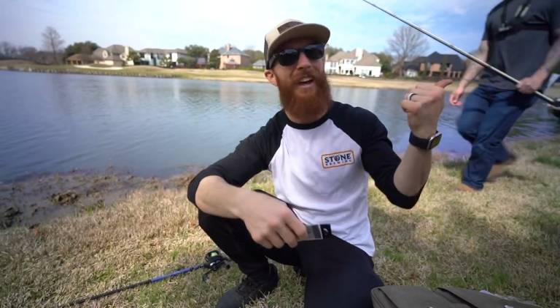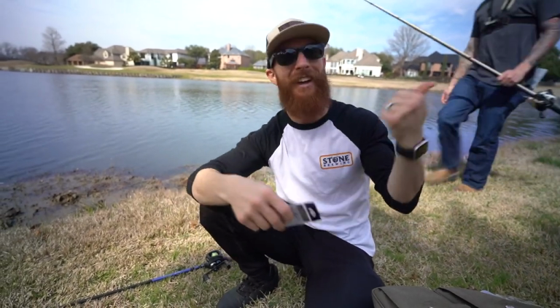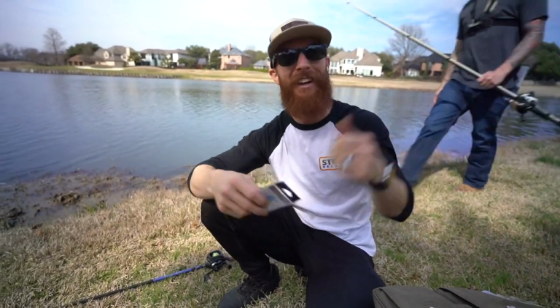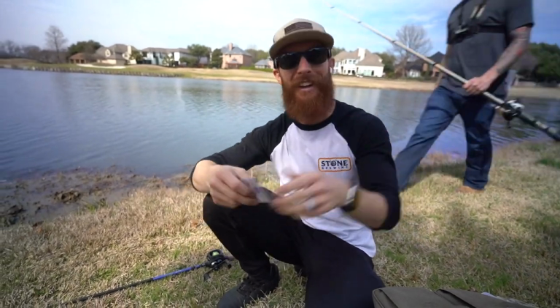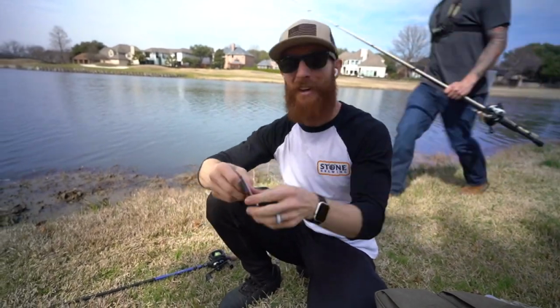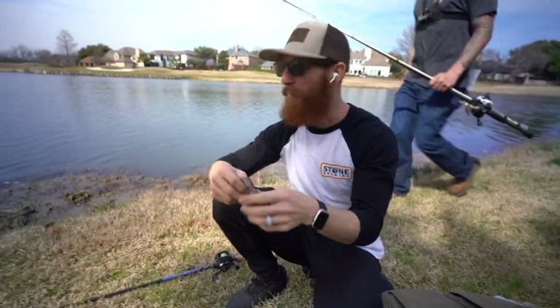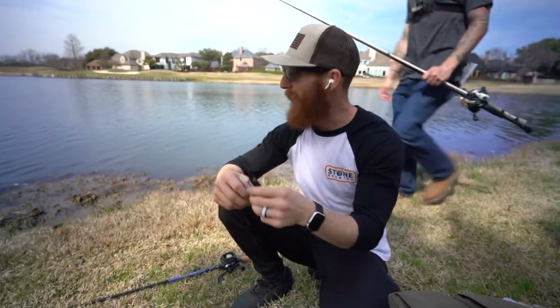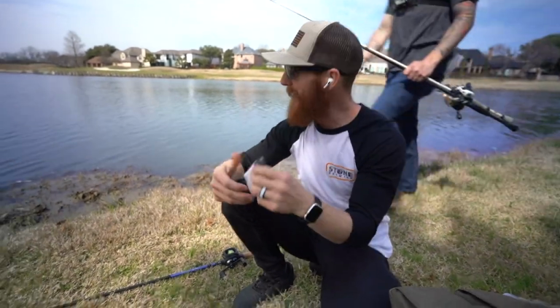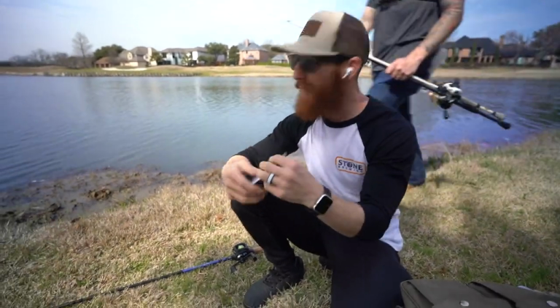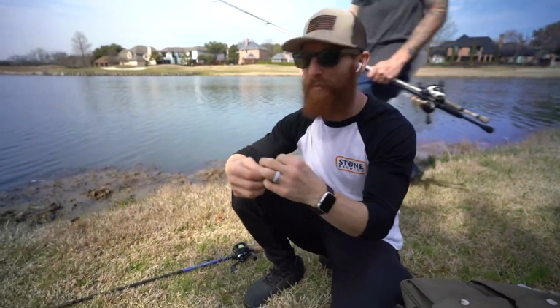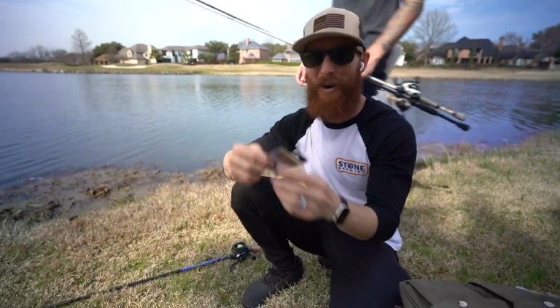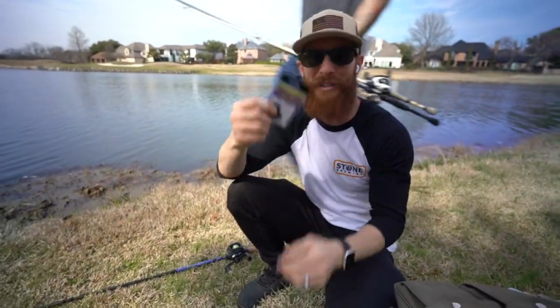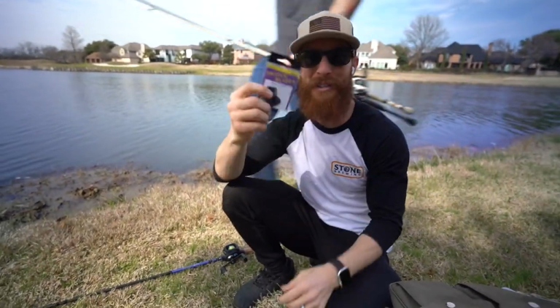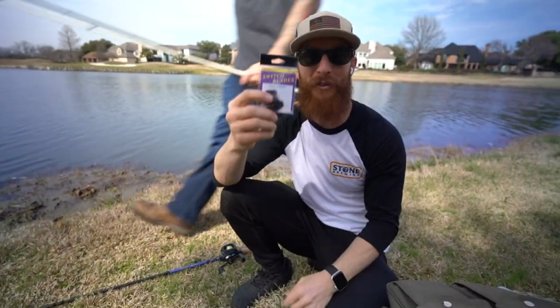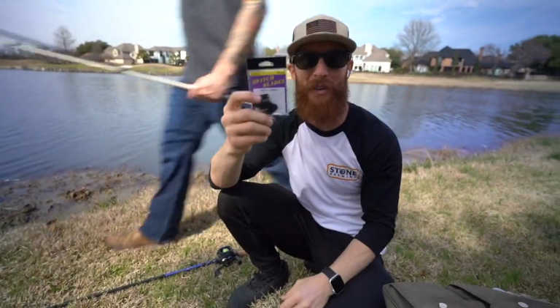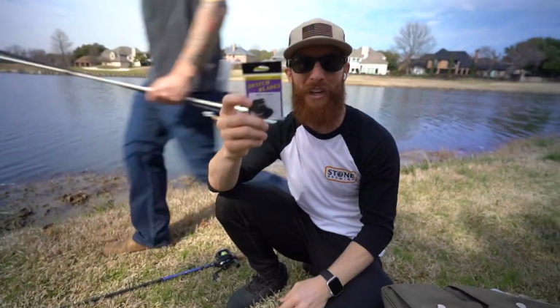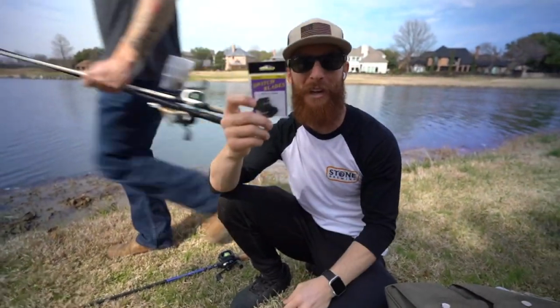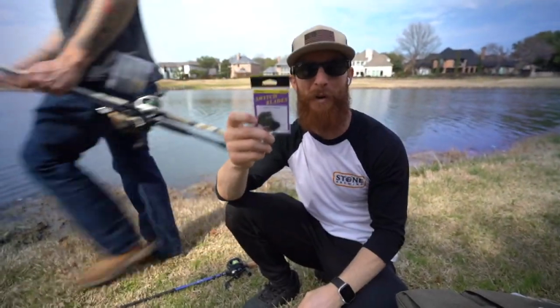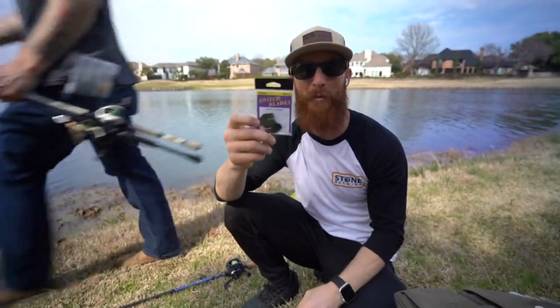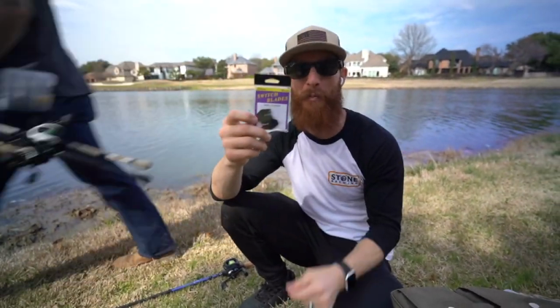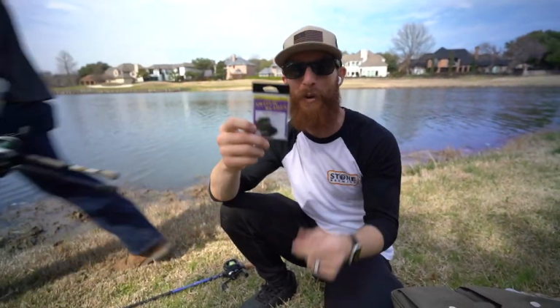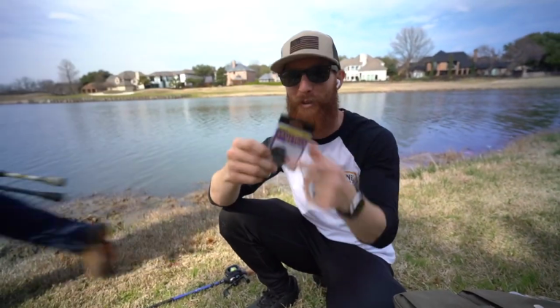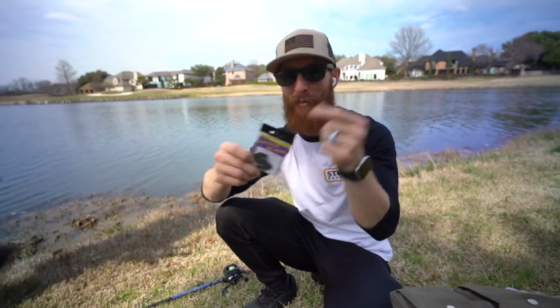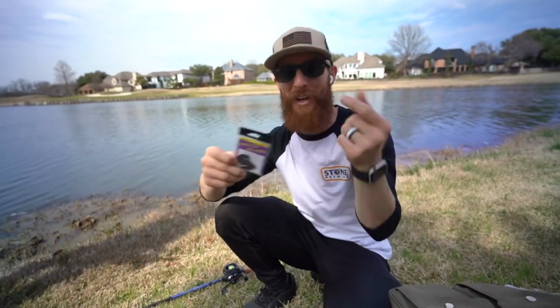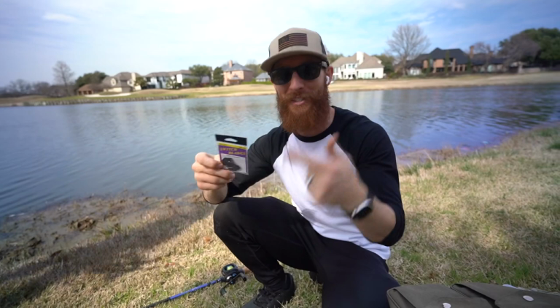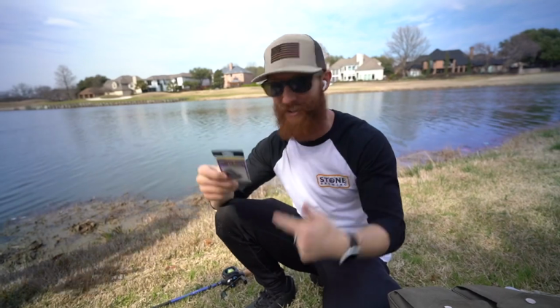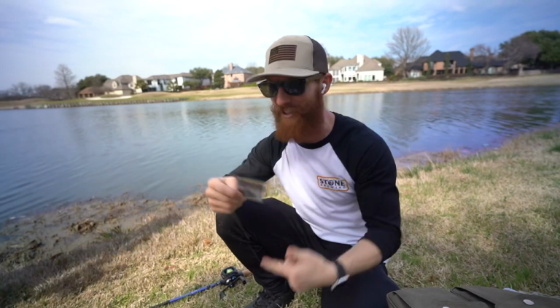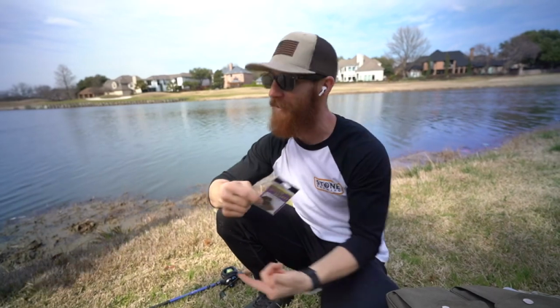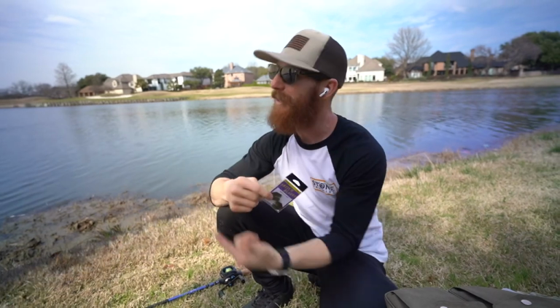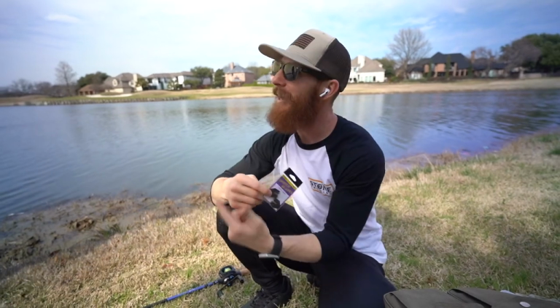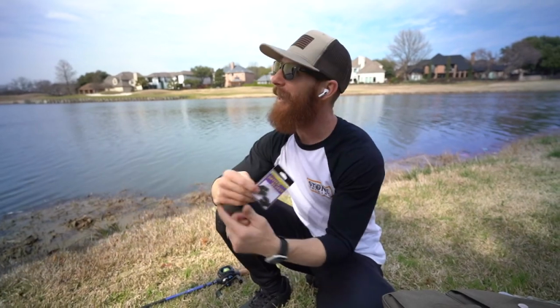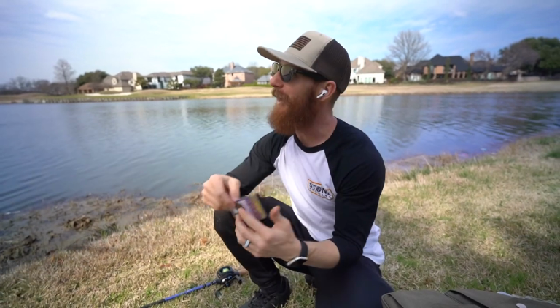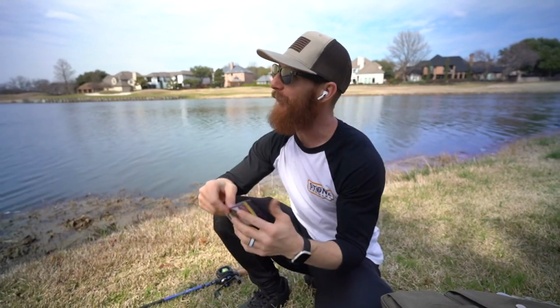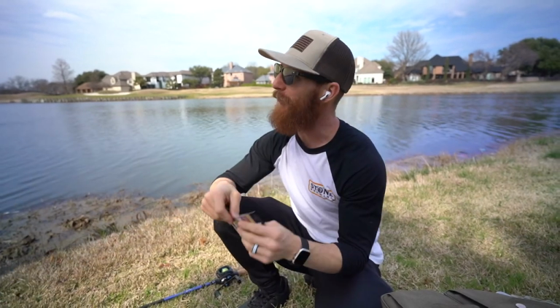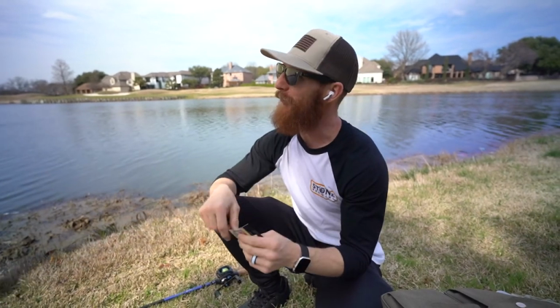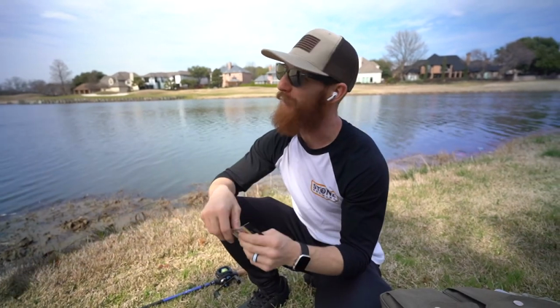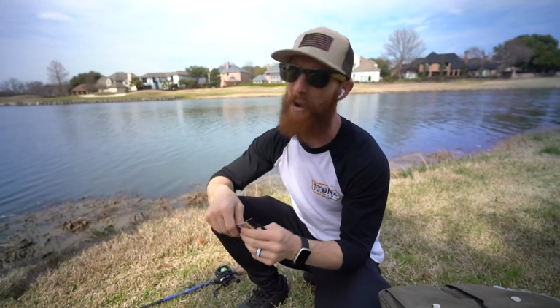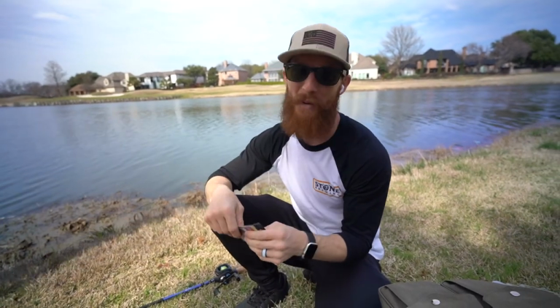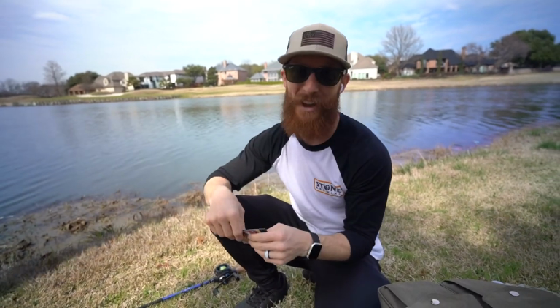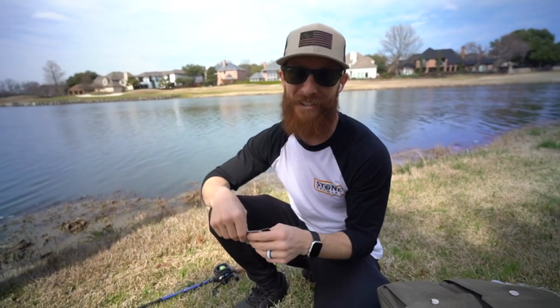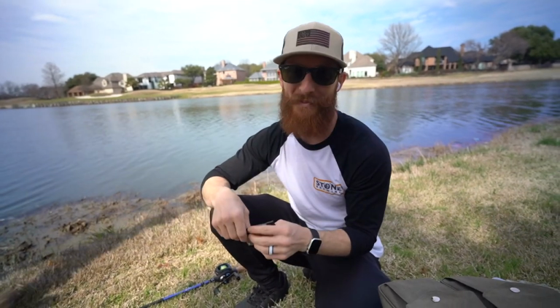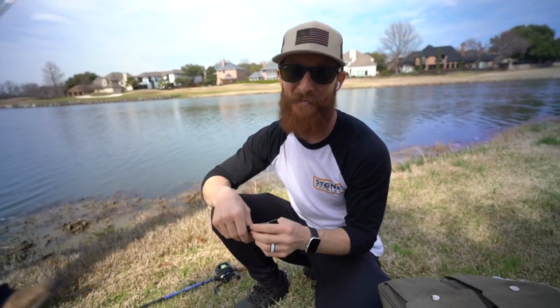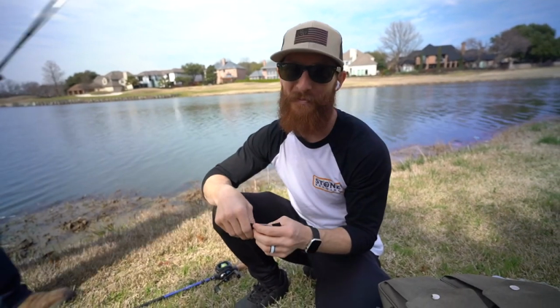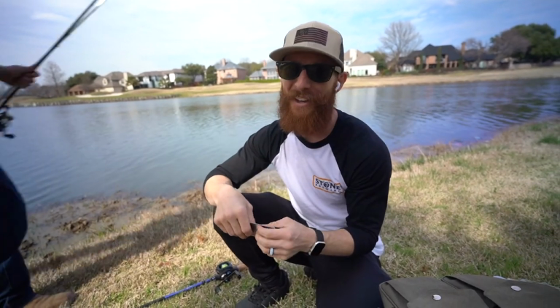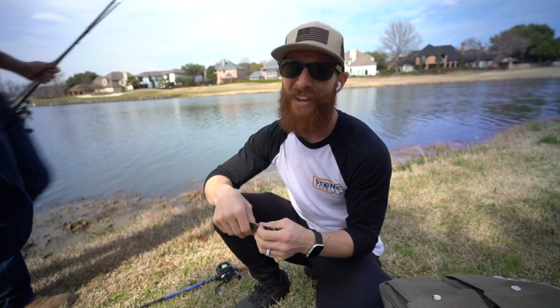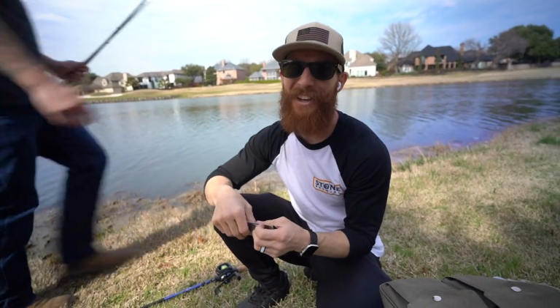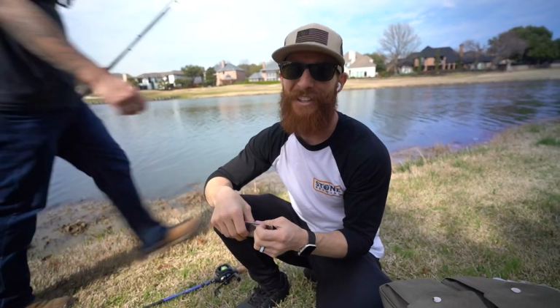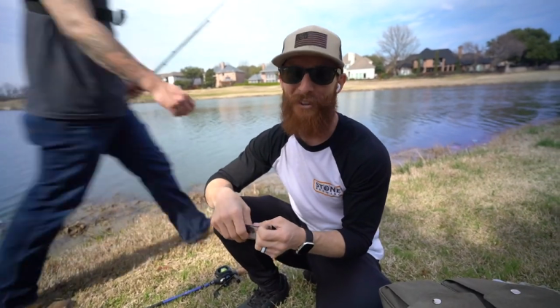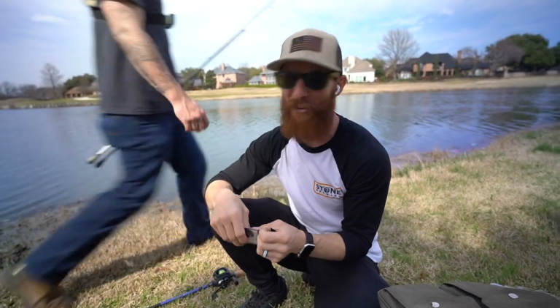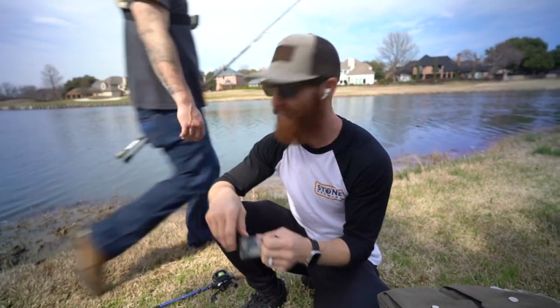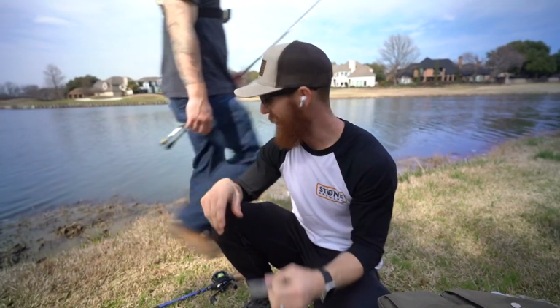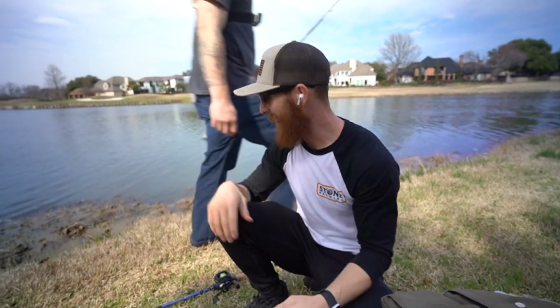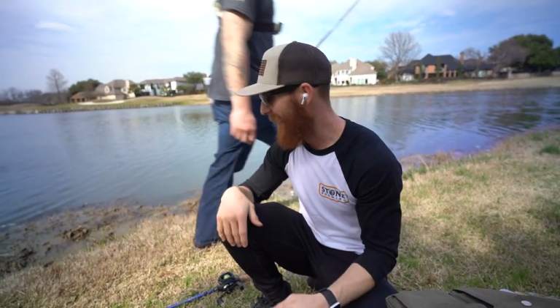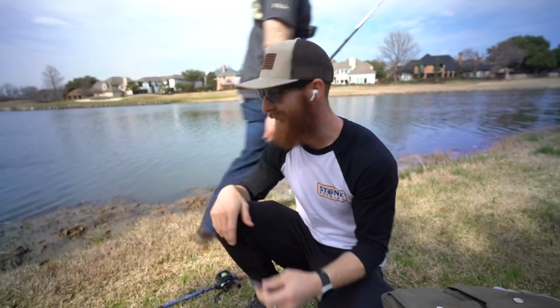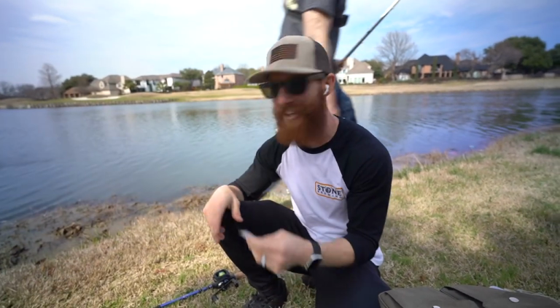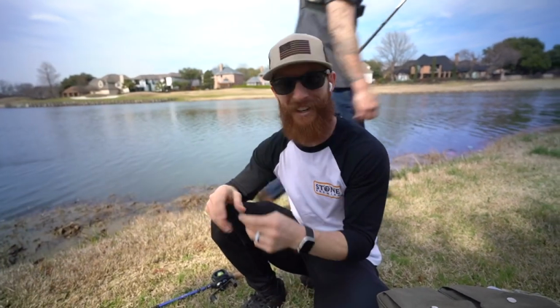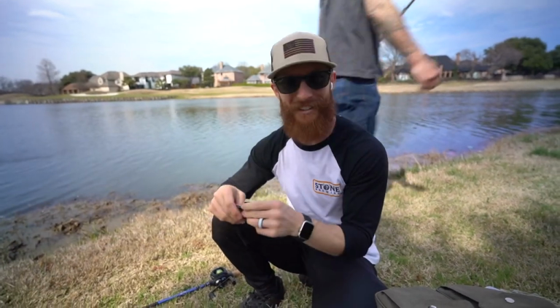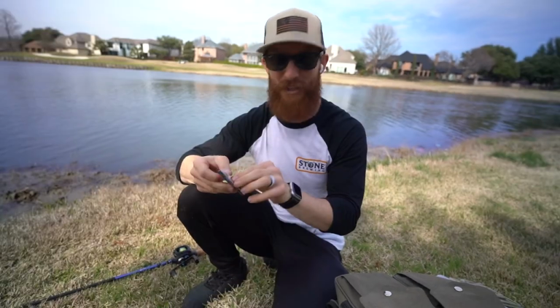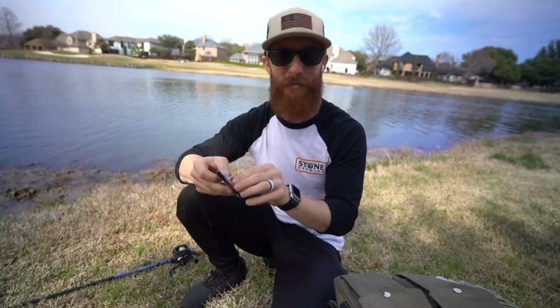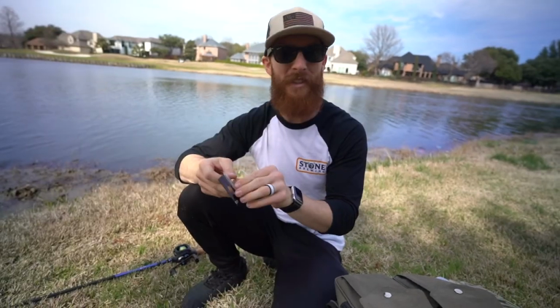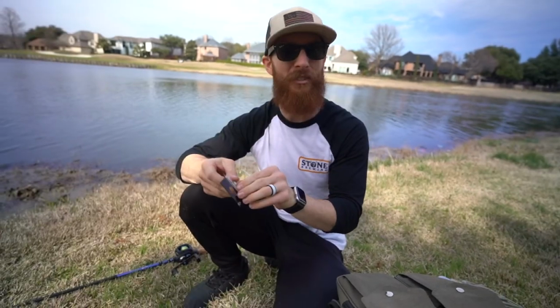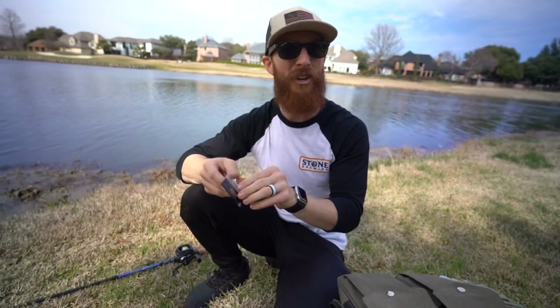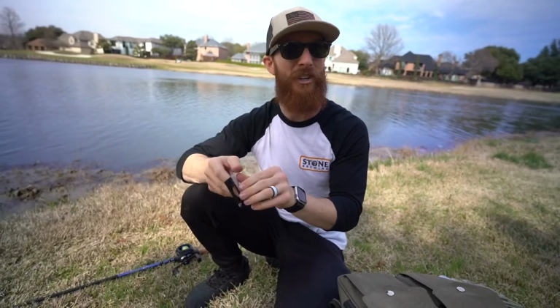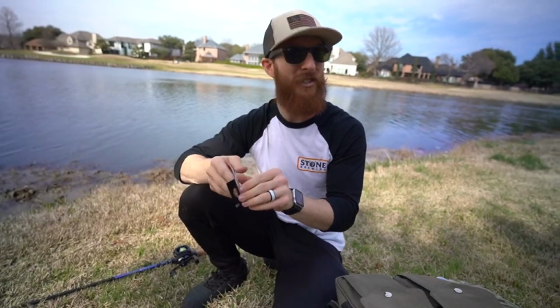Bryce is the one that came up with putting the blades on these Guggen Squad baits. It's an old secret. This man's a genius.